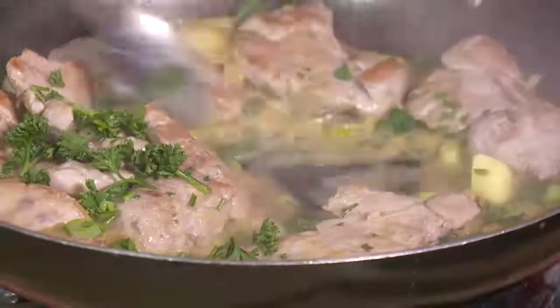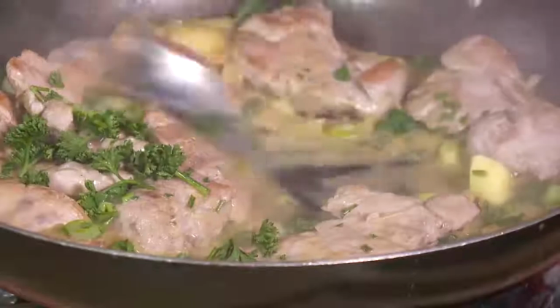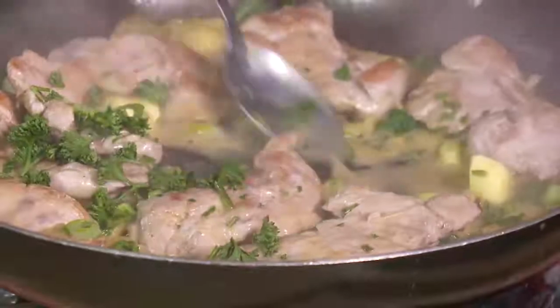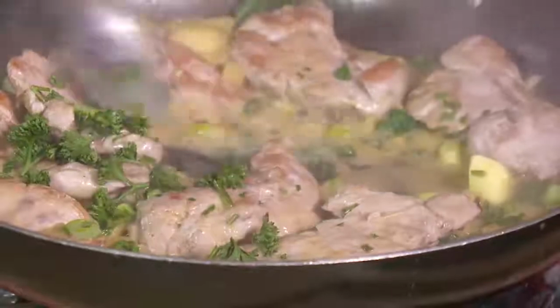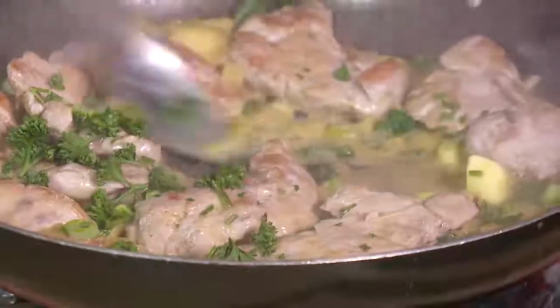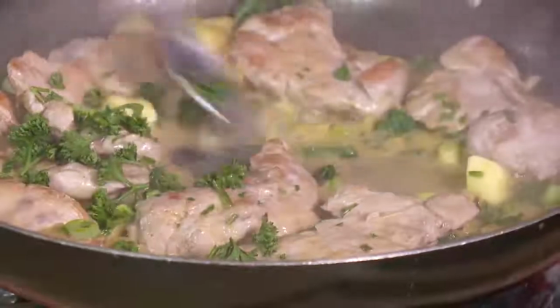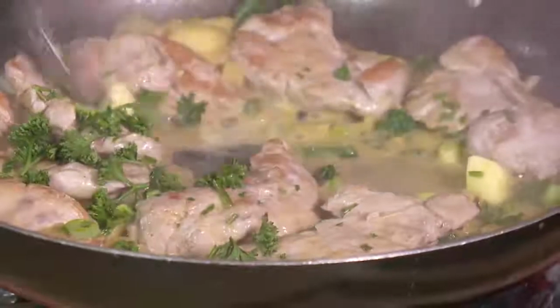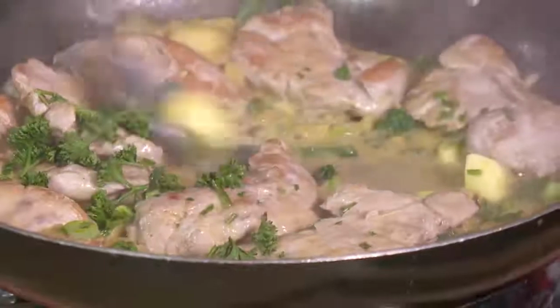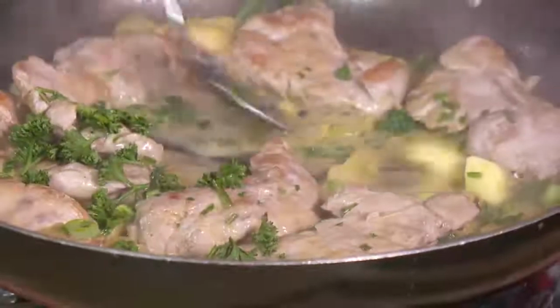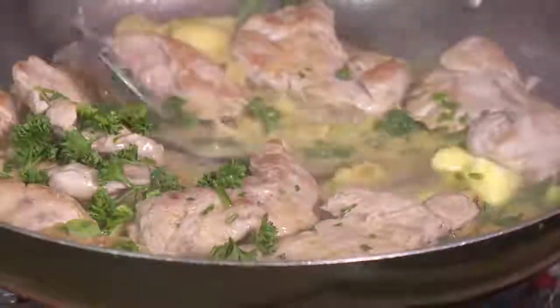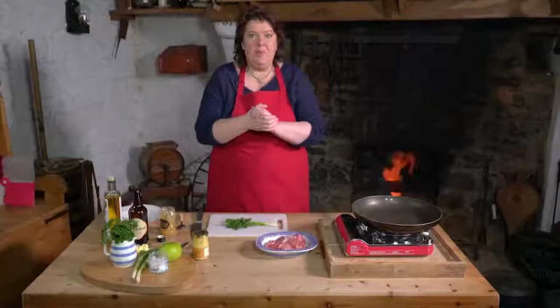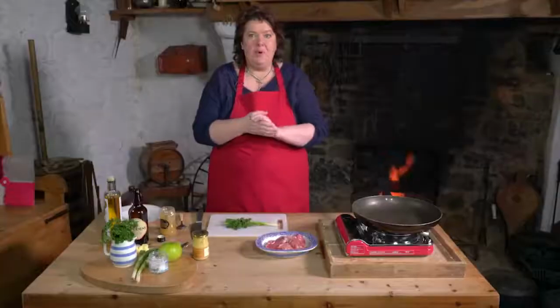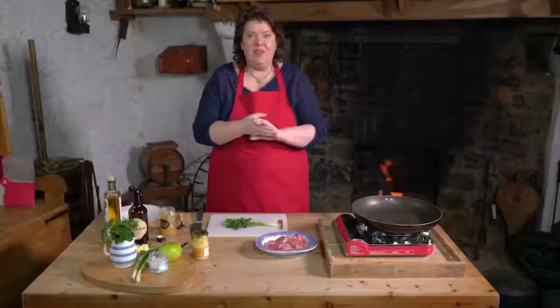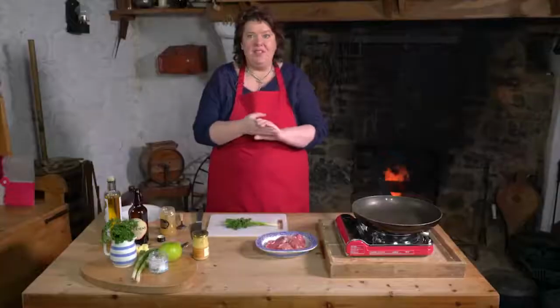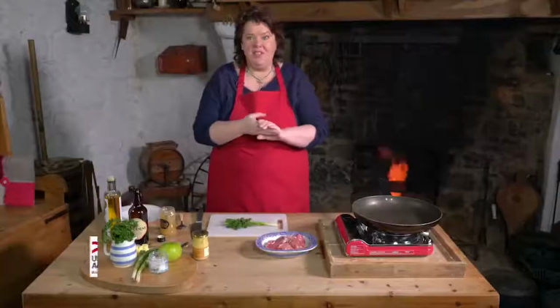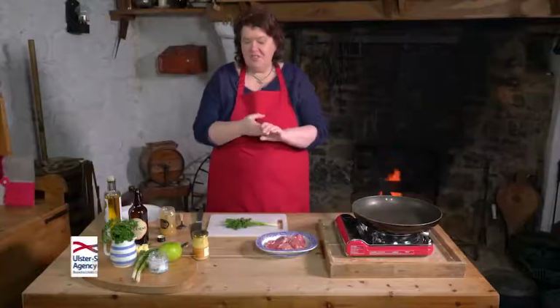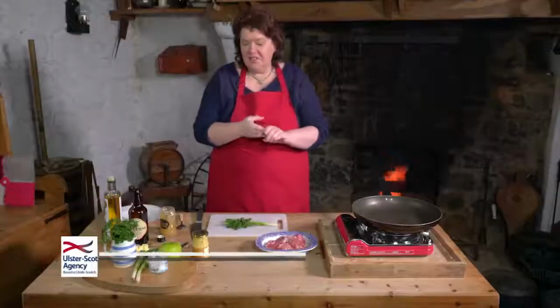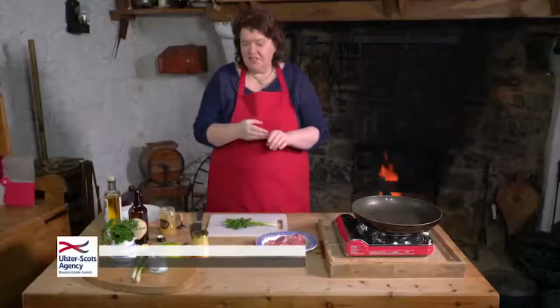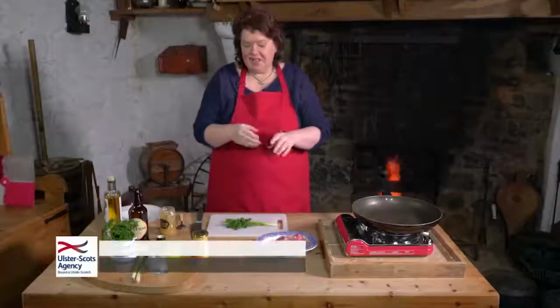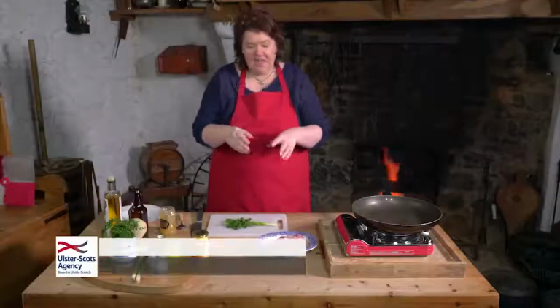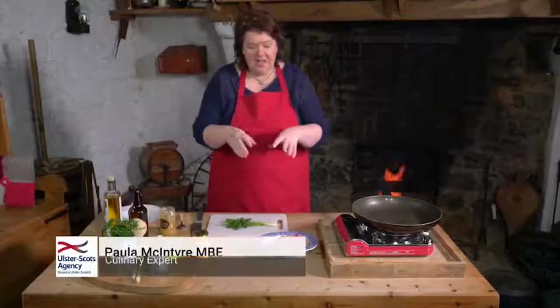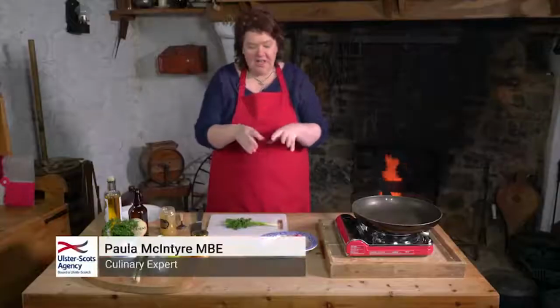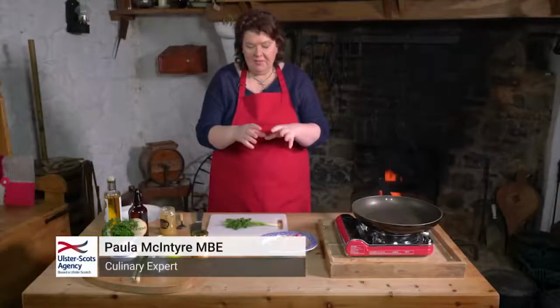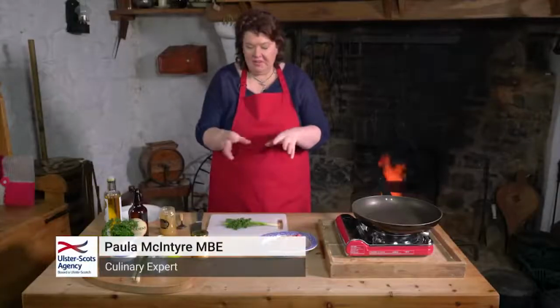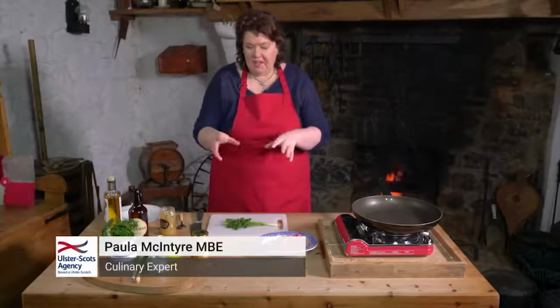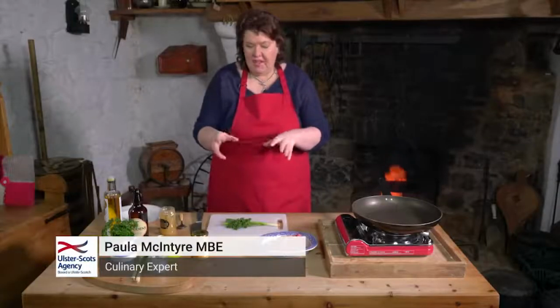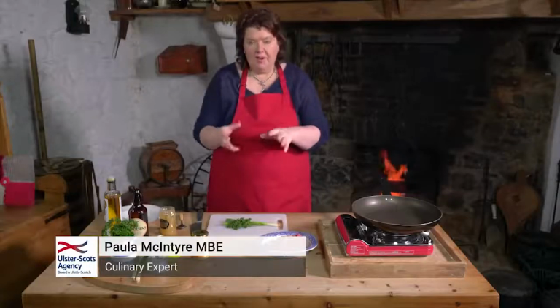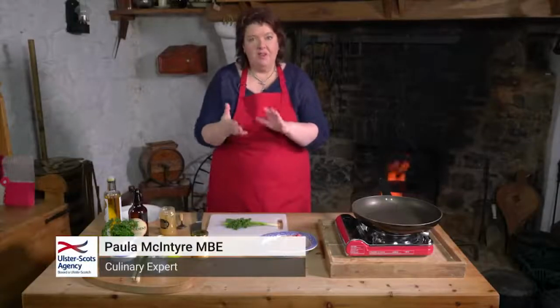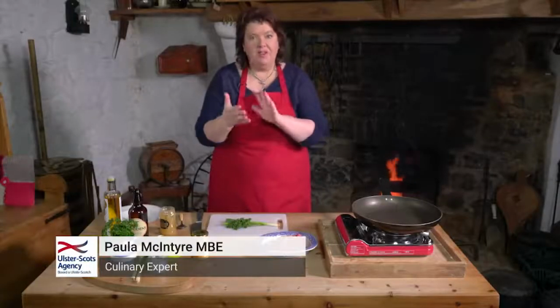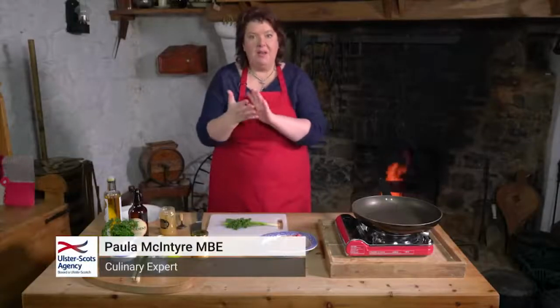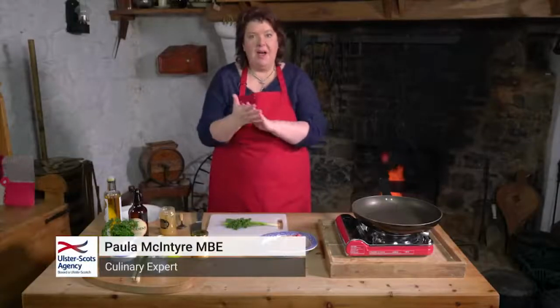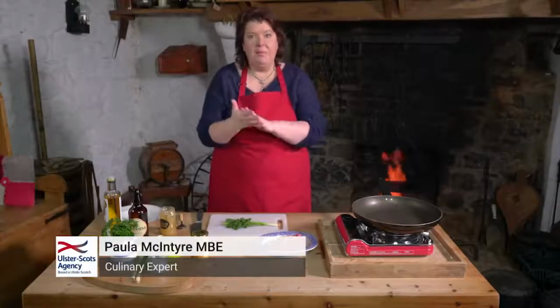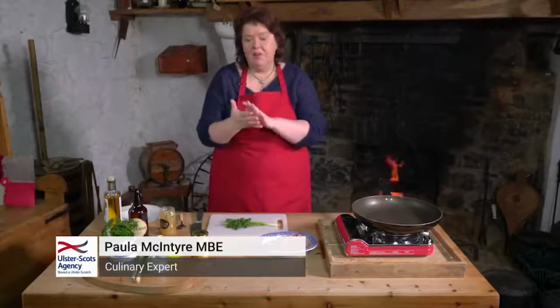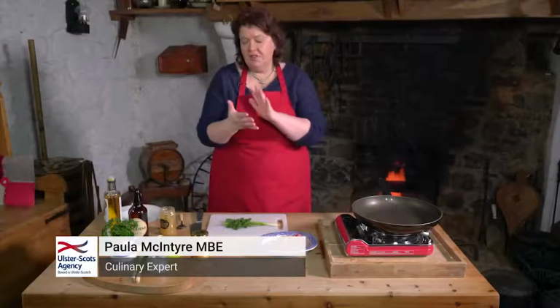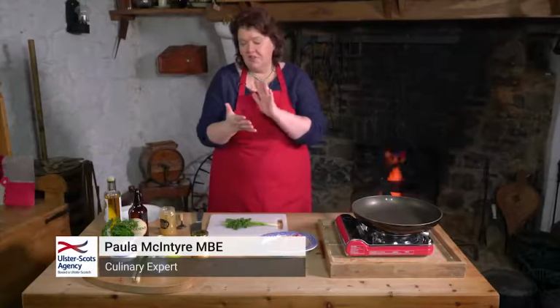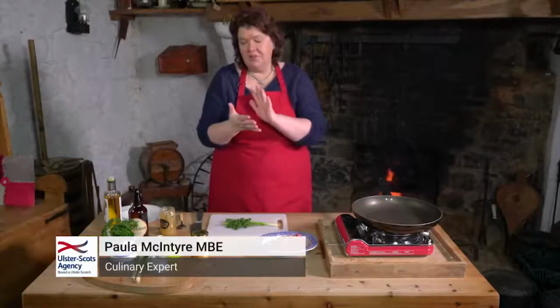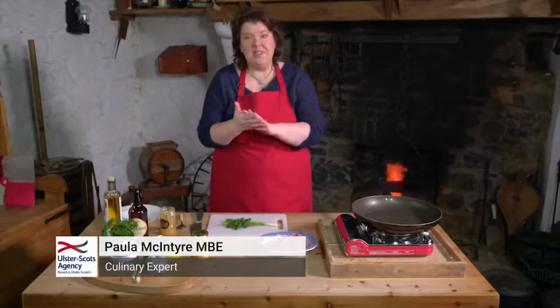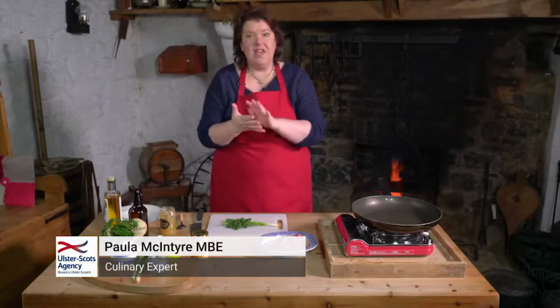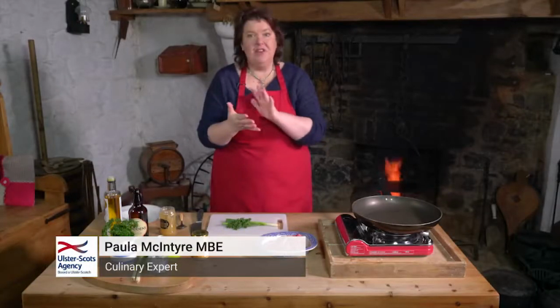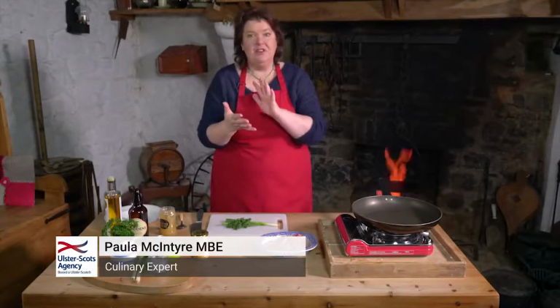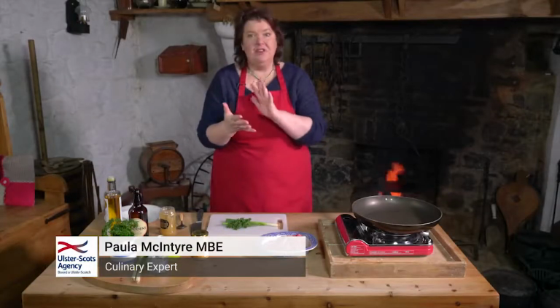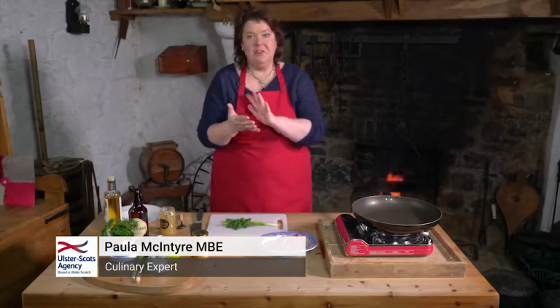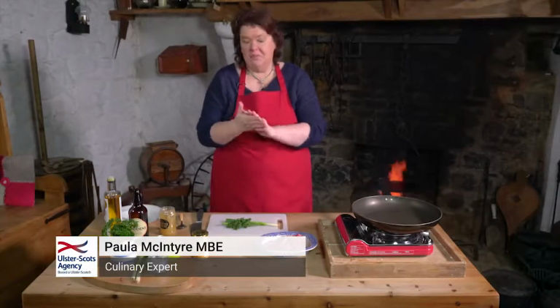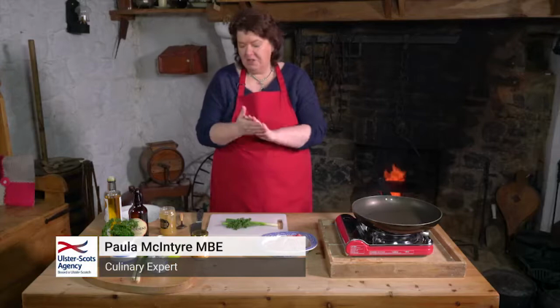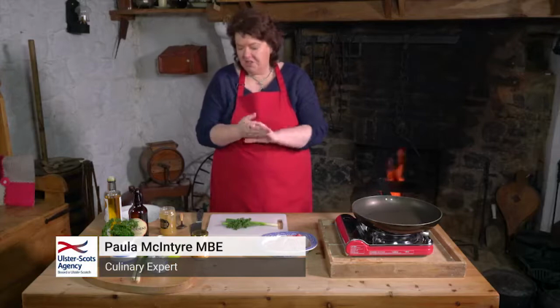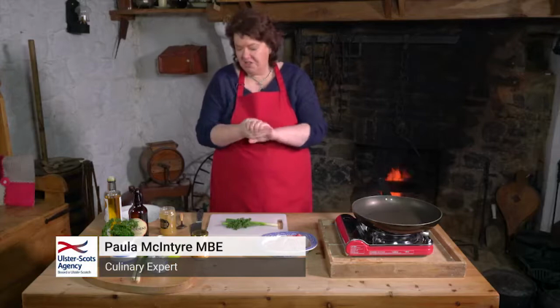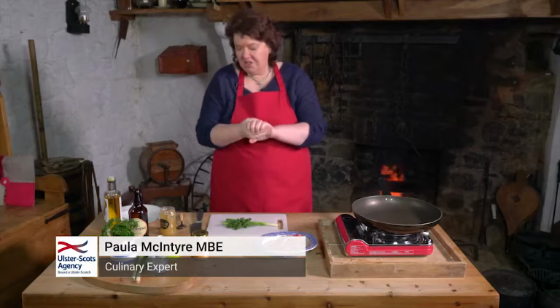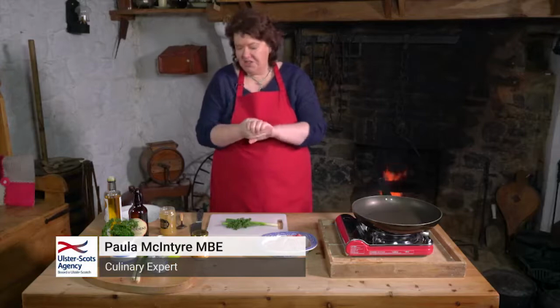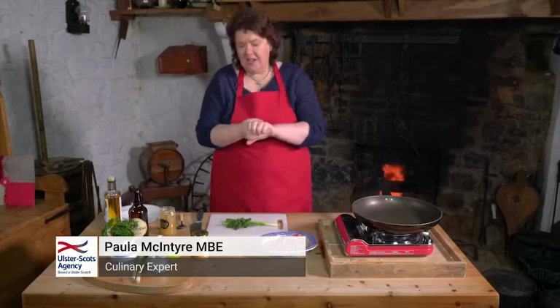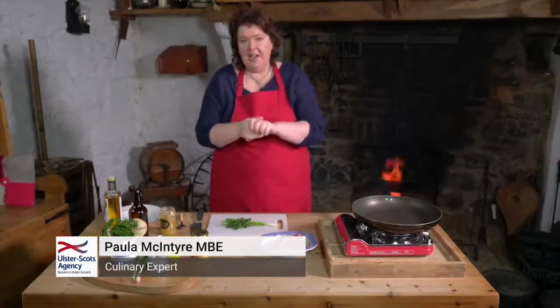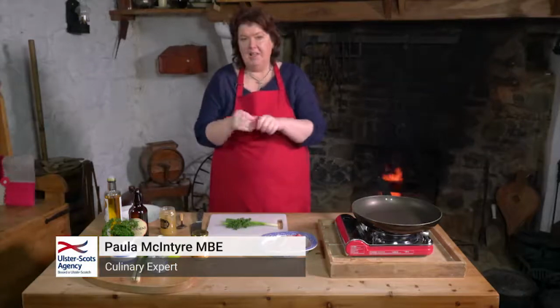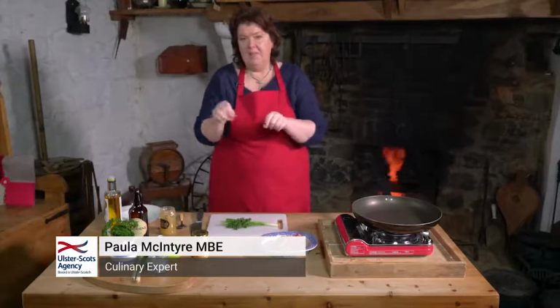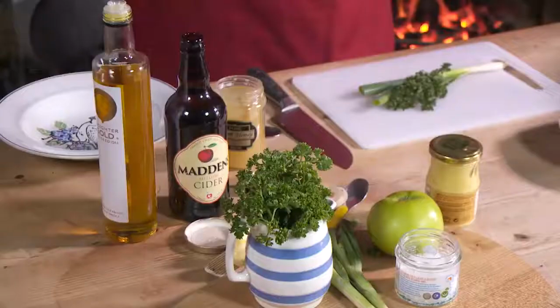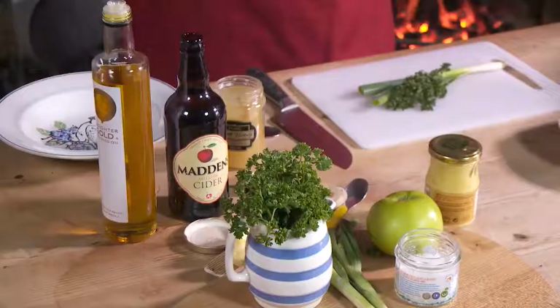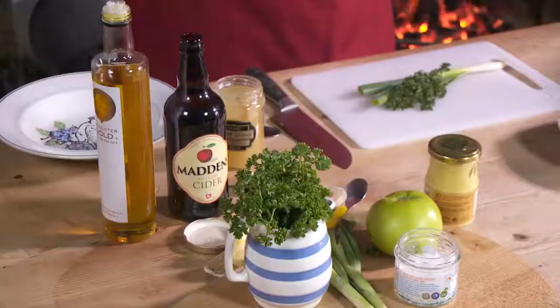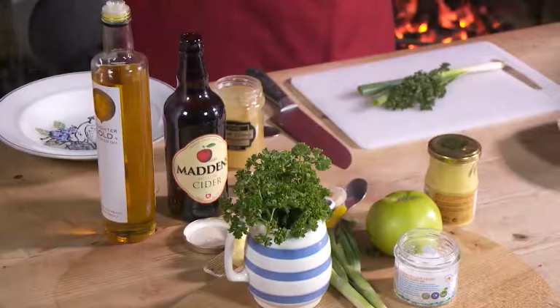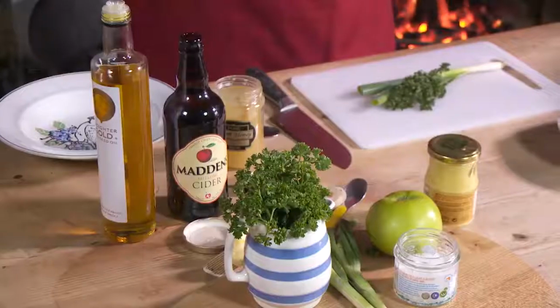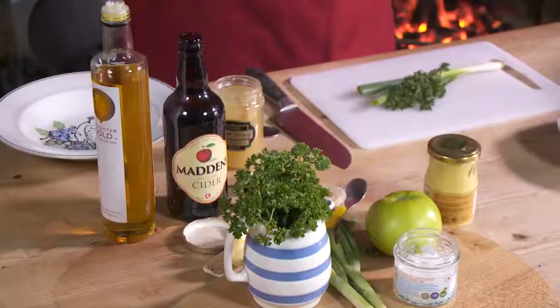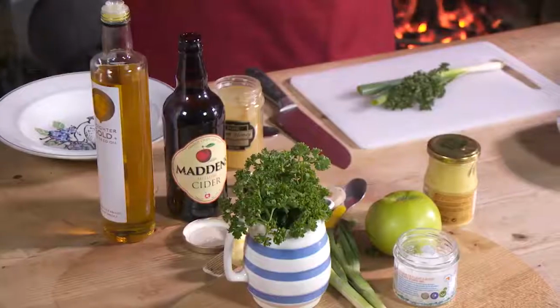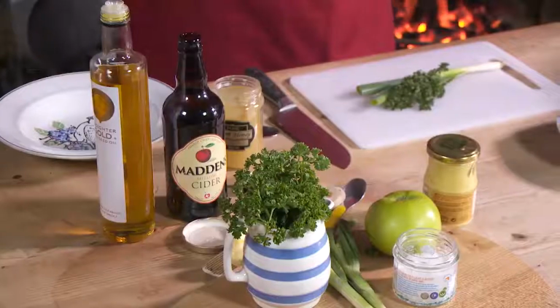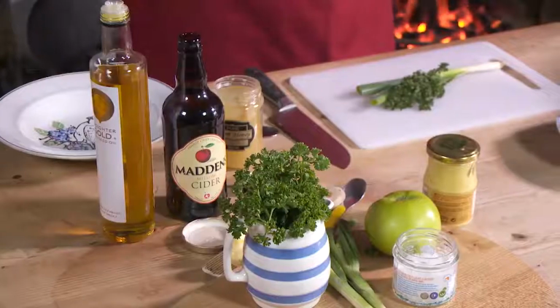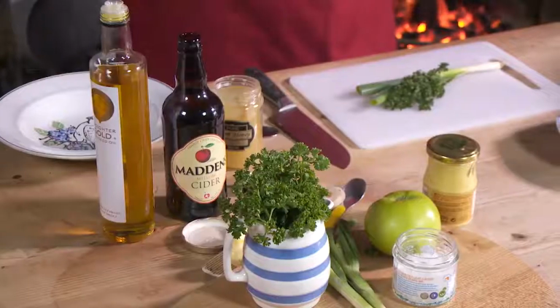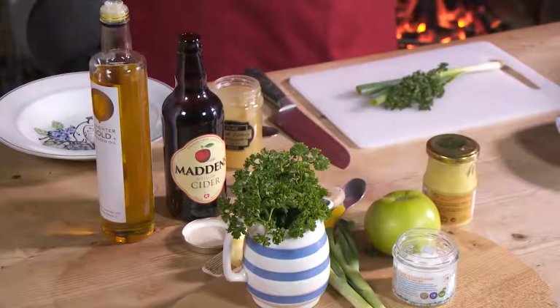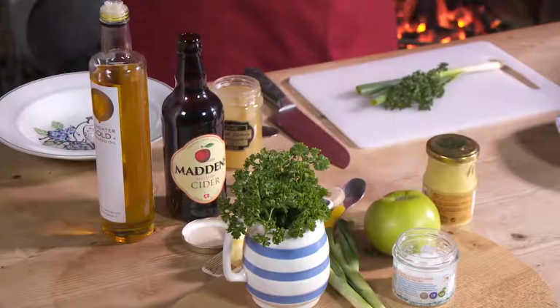This dish is pork griskins with some apple, some cider, some mustard and a wee bit of honey to bring it all together.